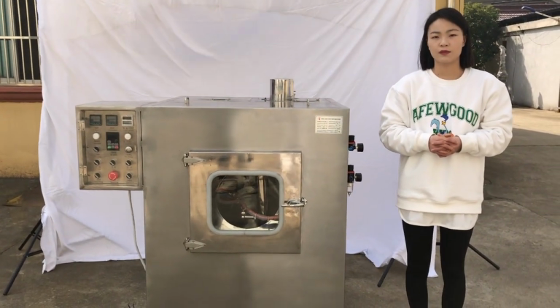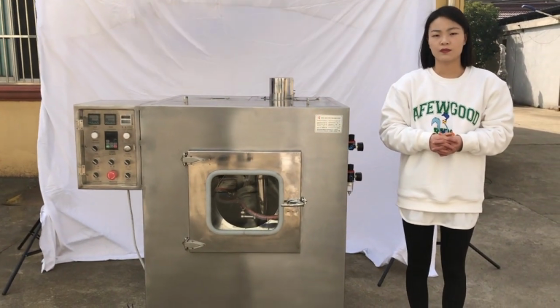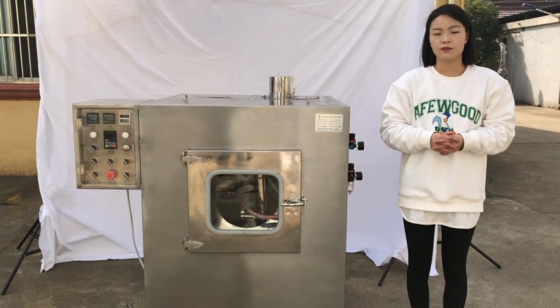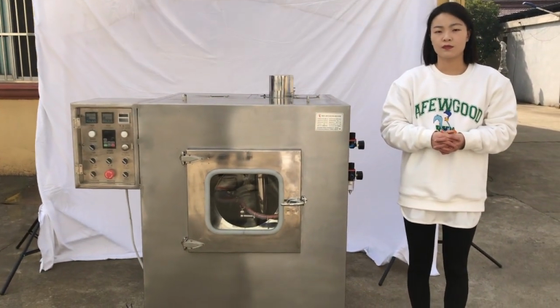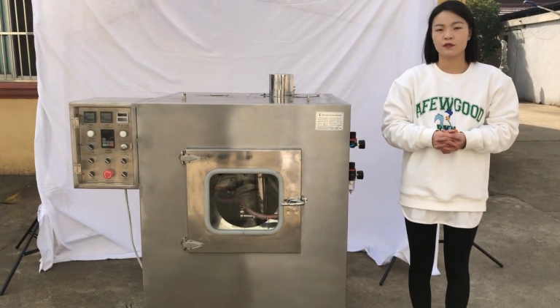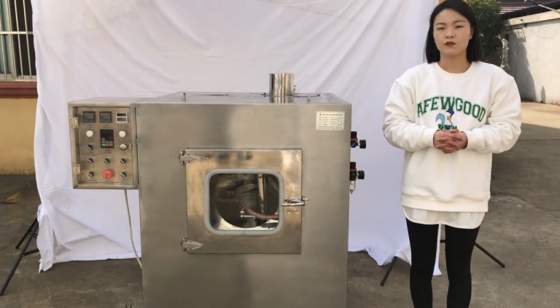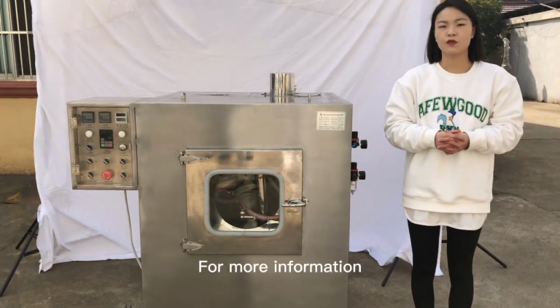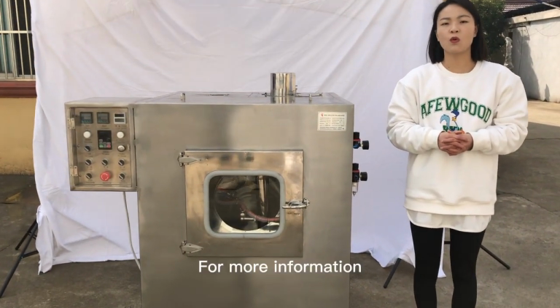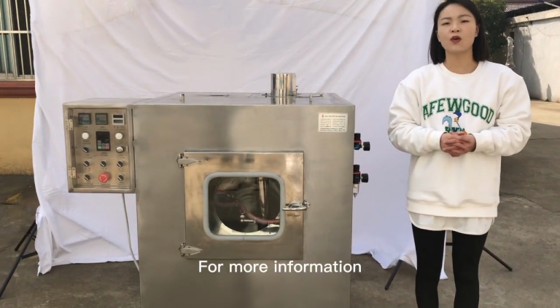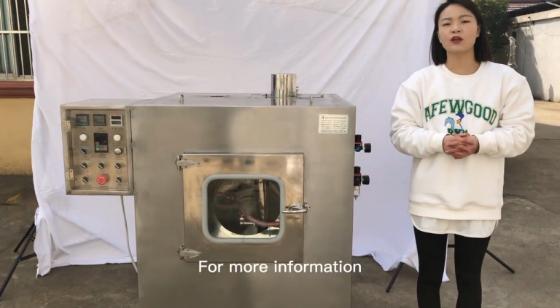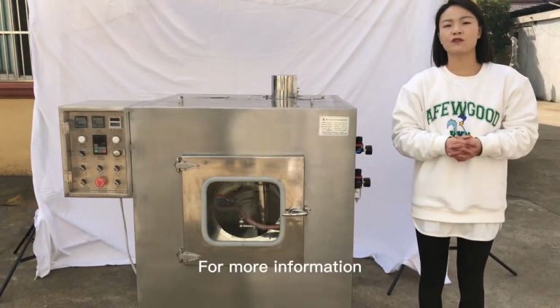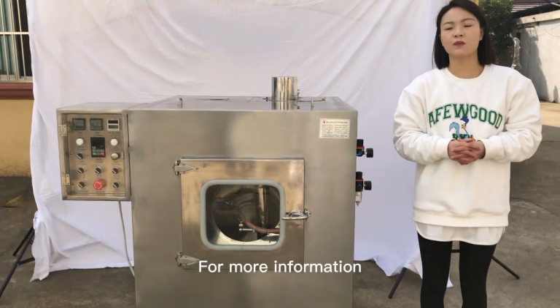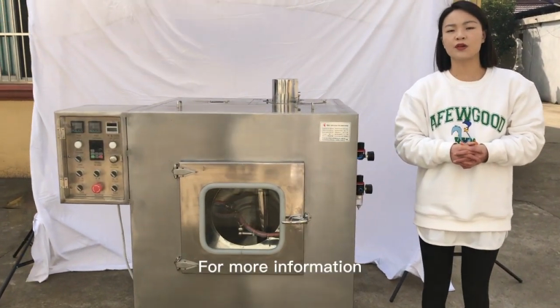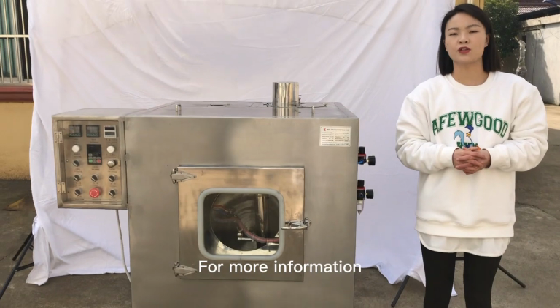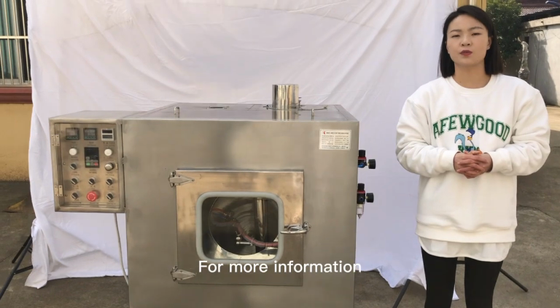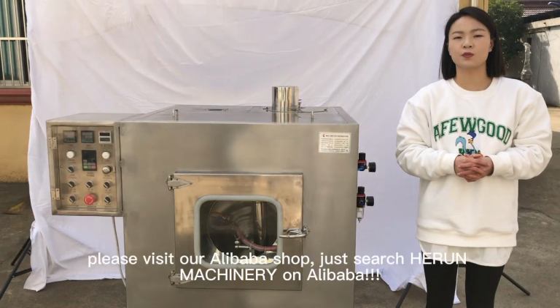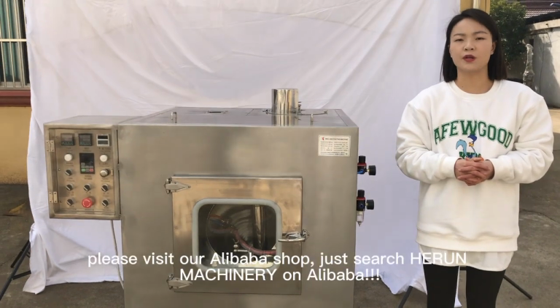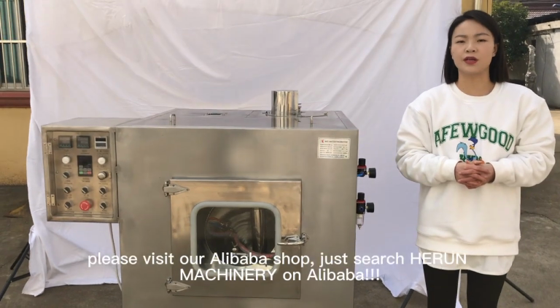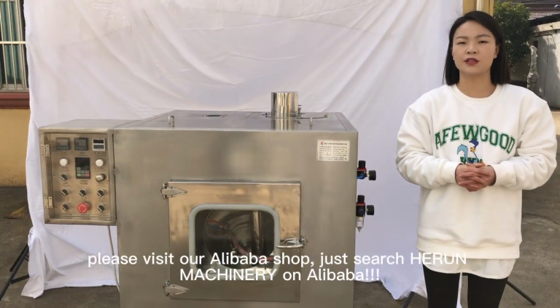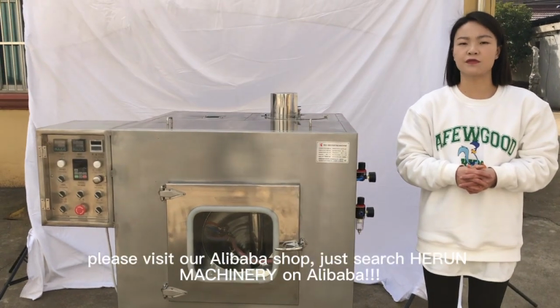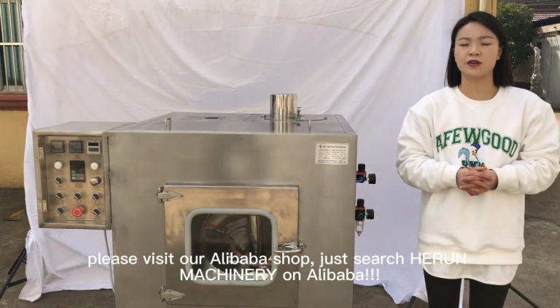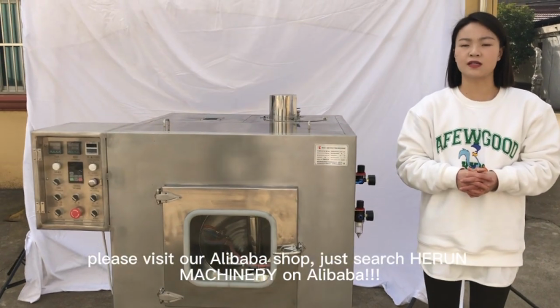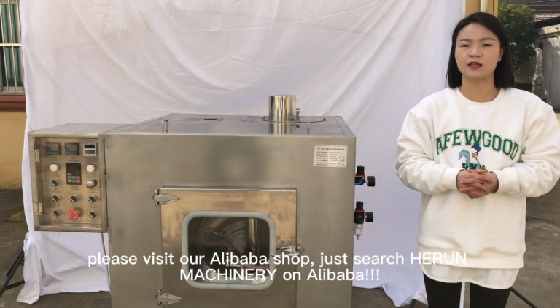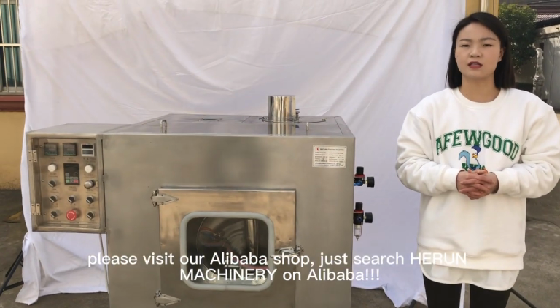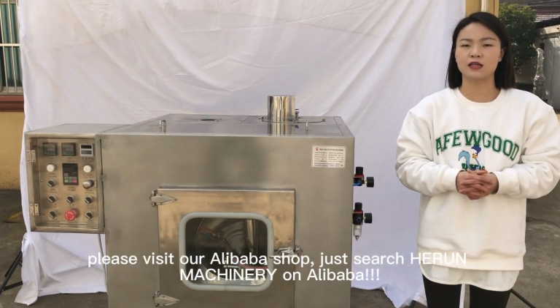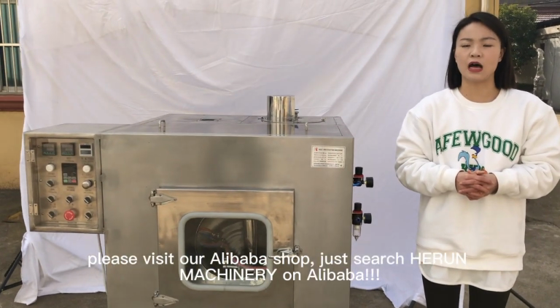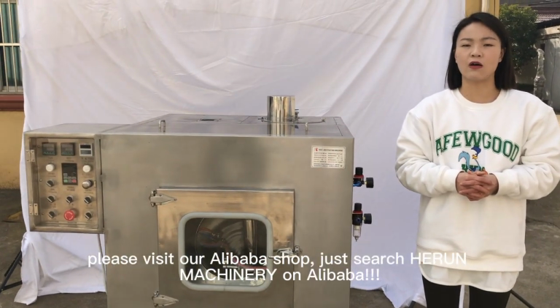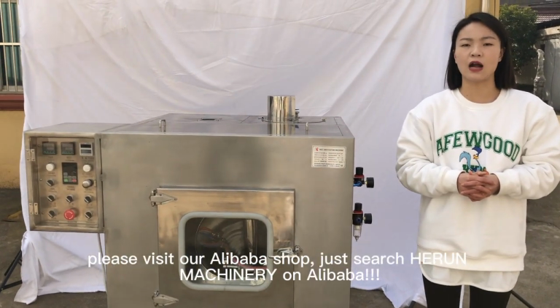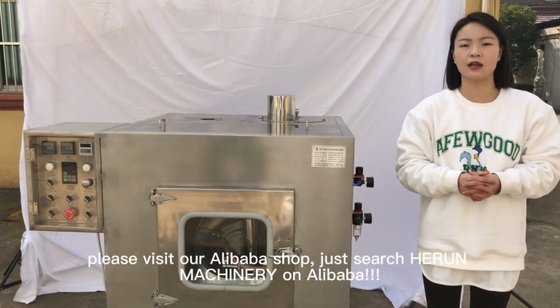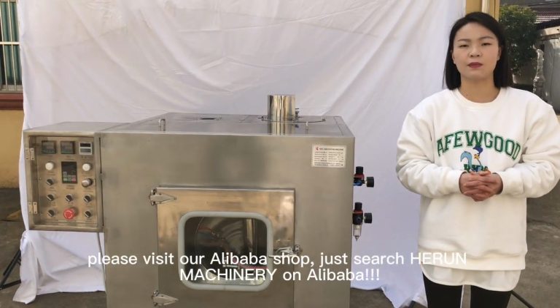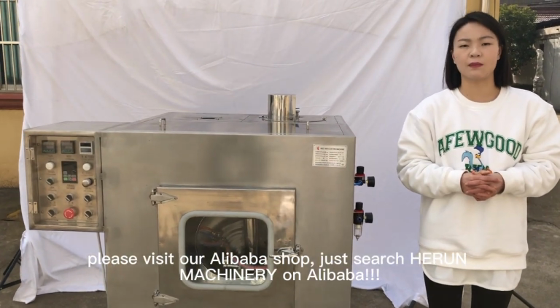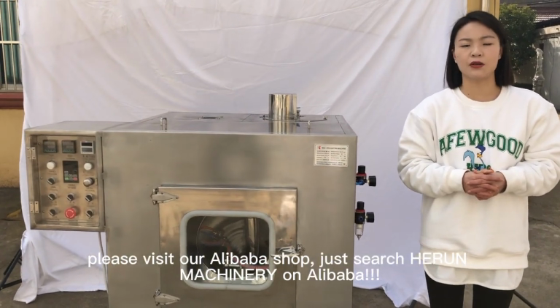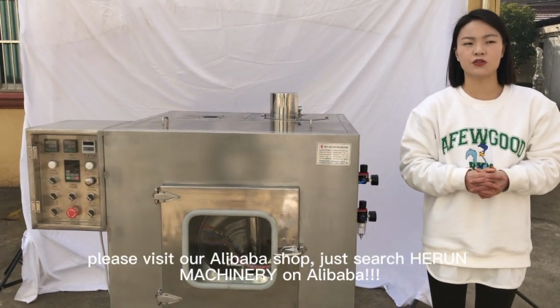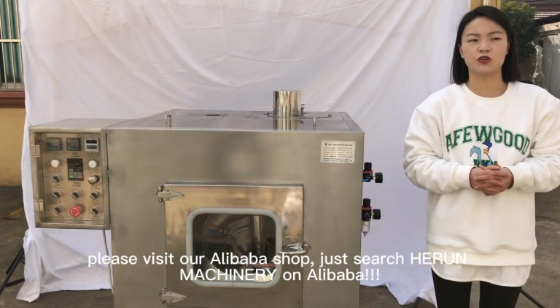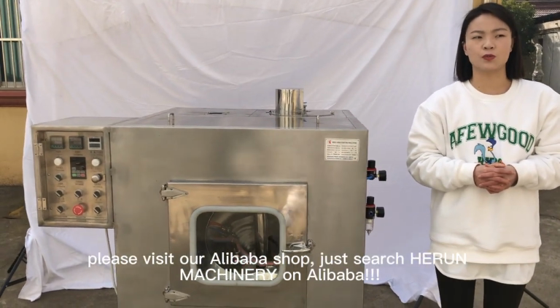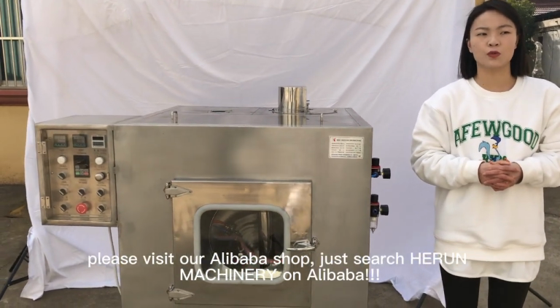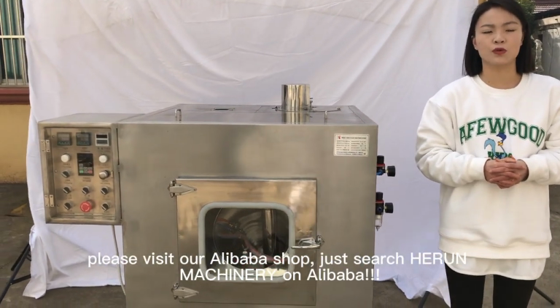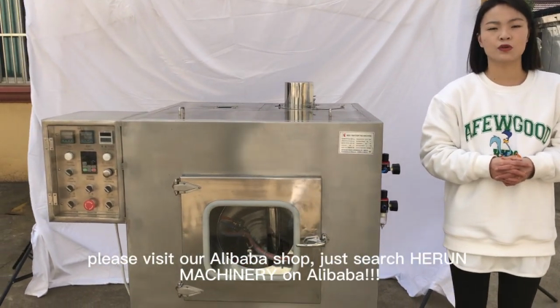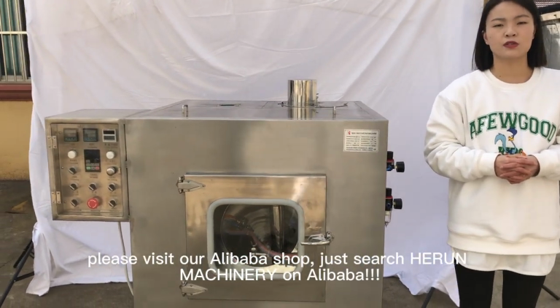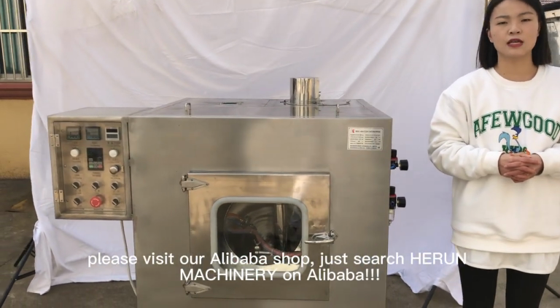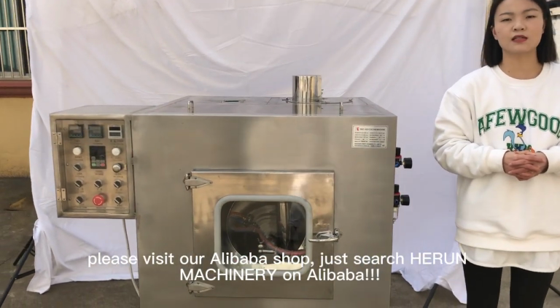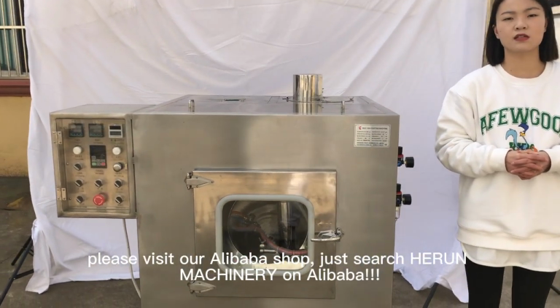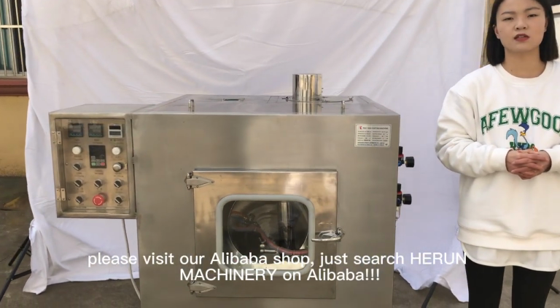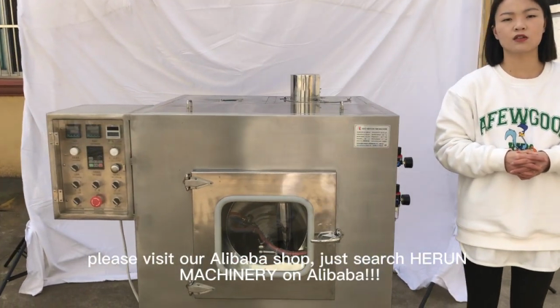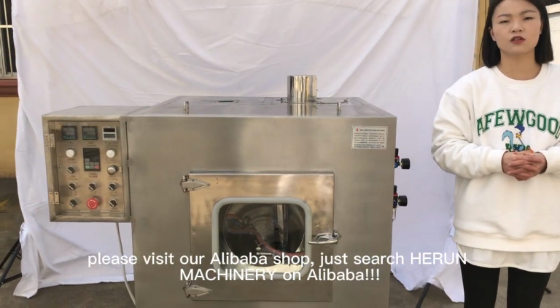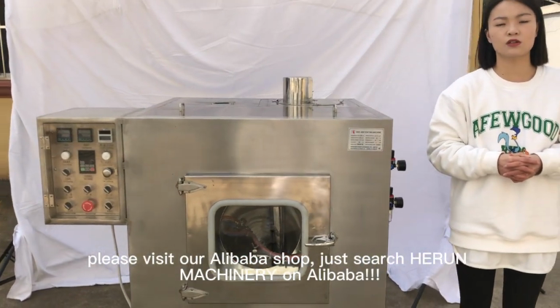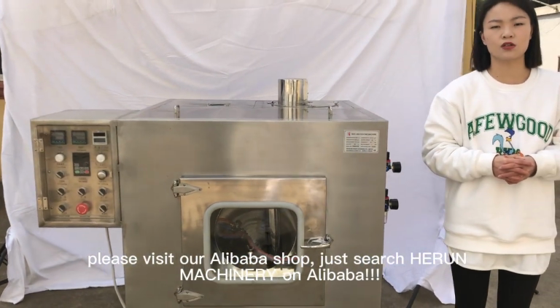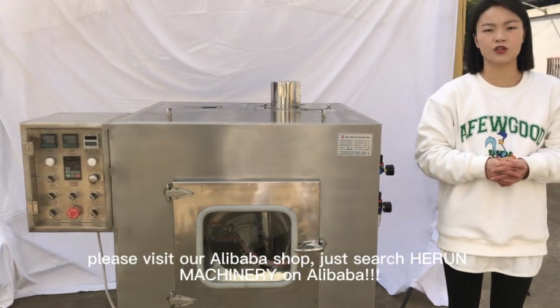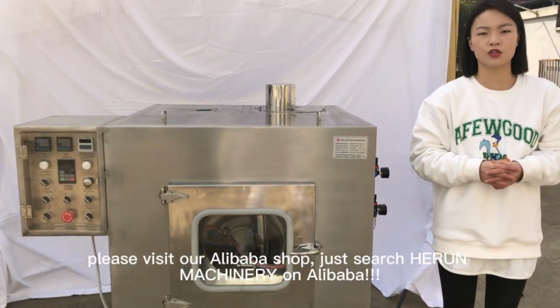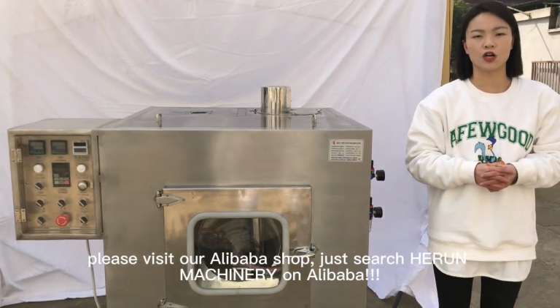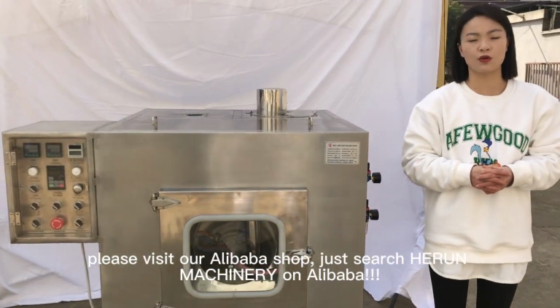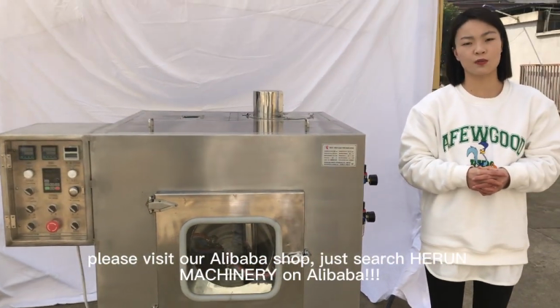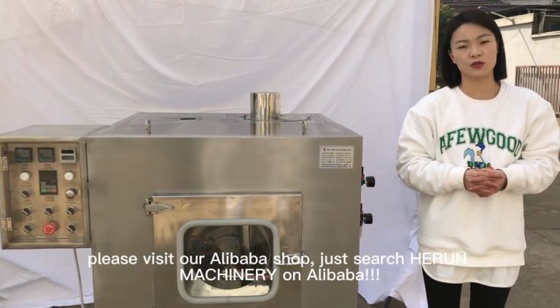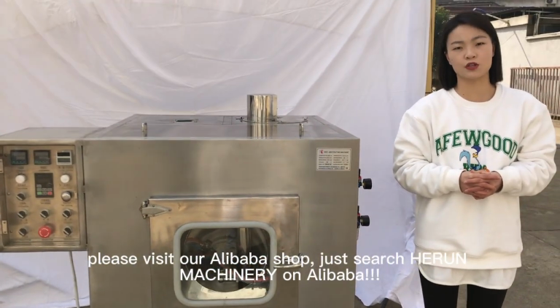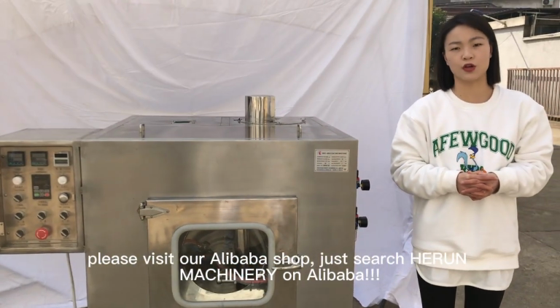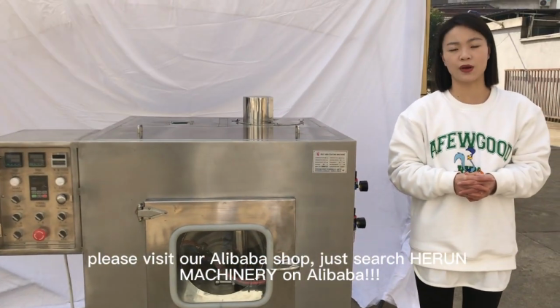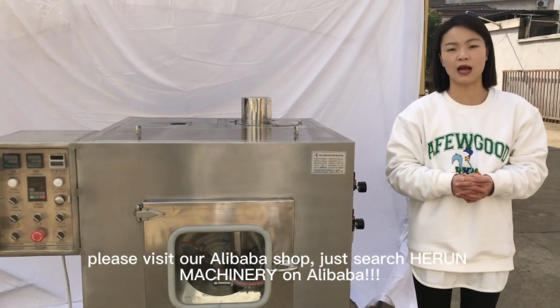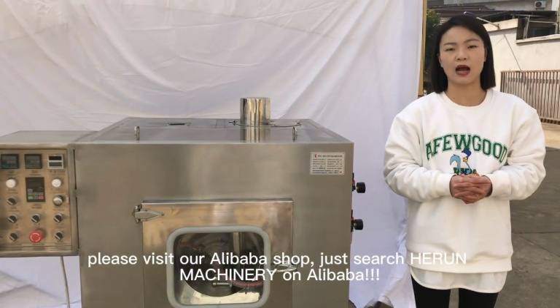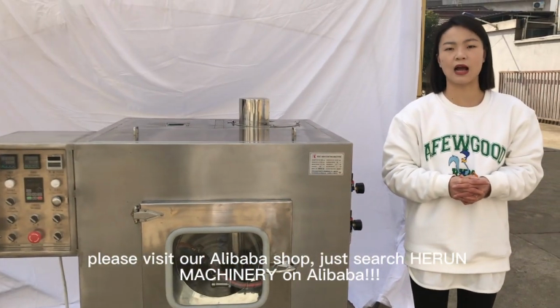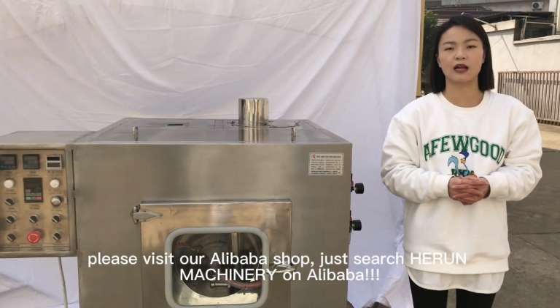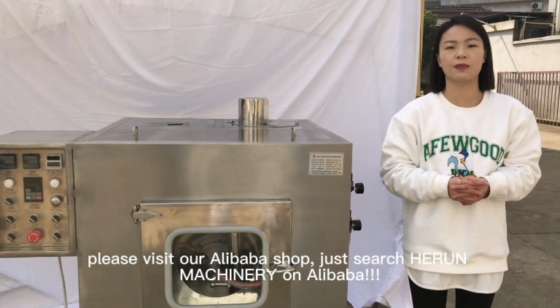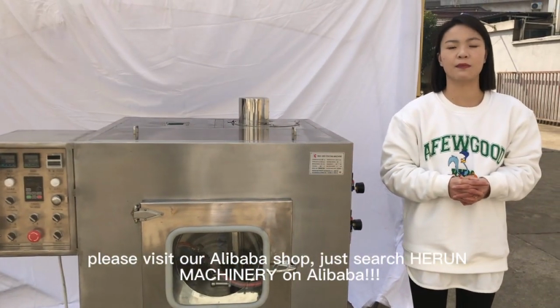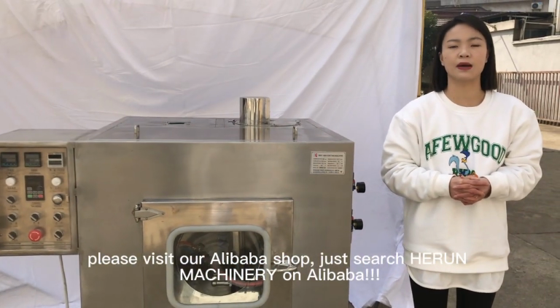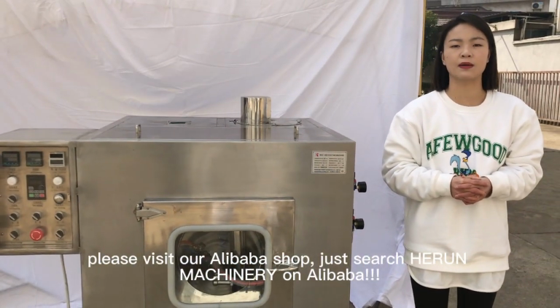For more information, please visit our Alibaba shop. Just search Curry Machinery on Alibaba.